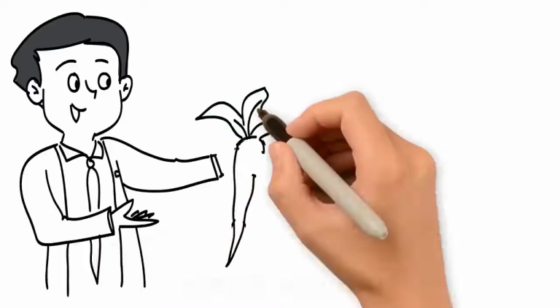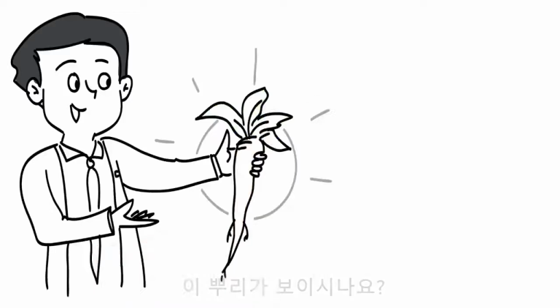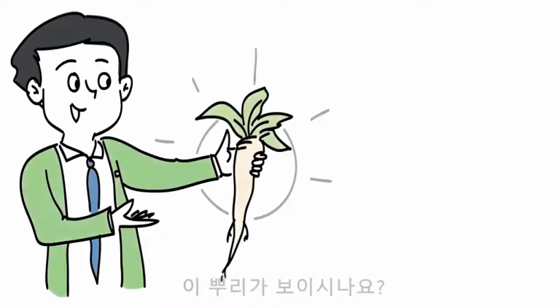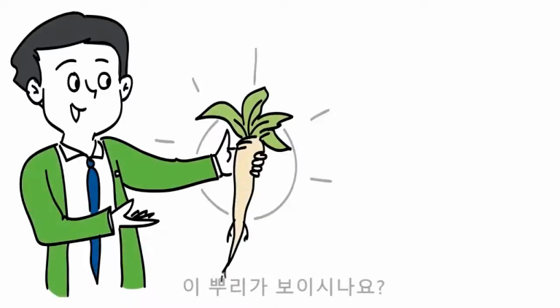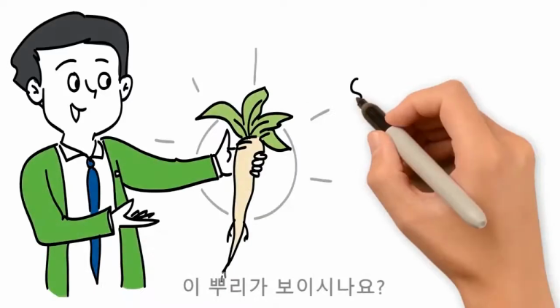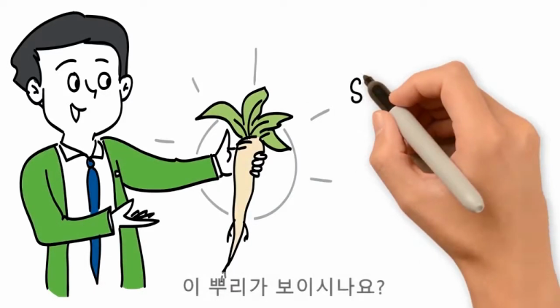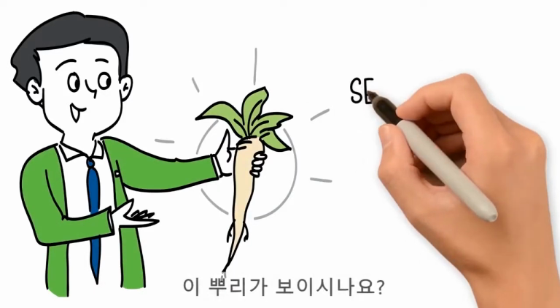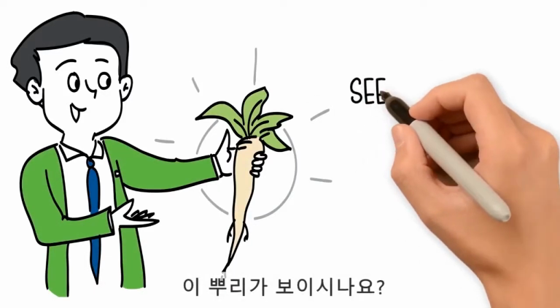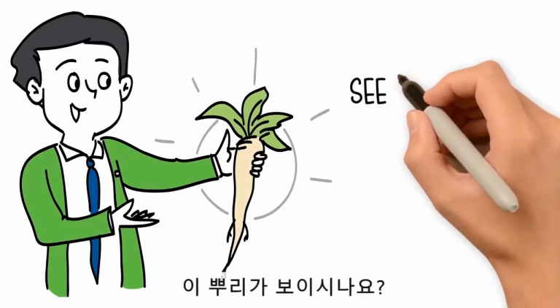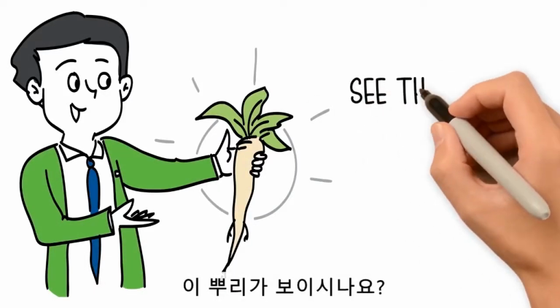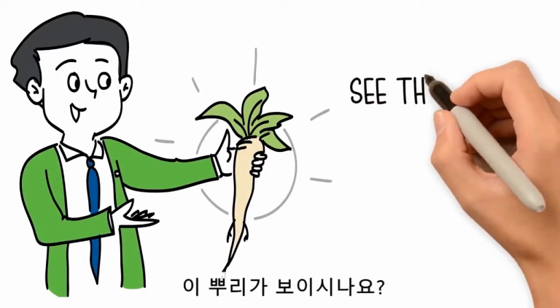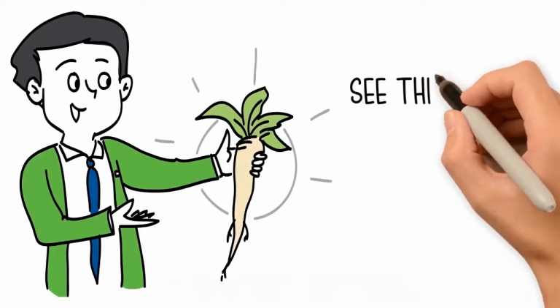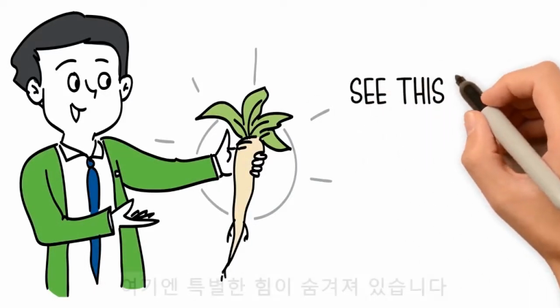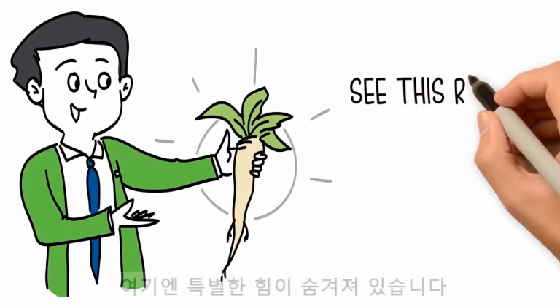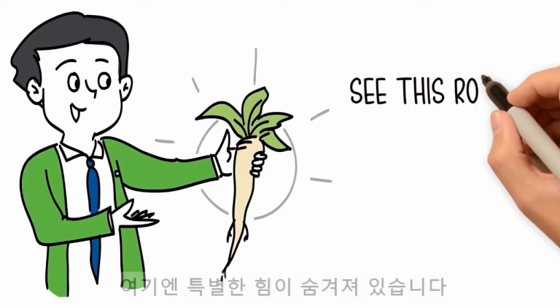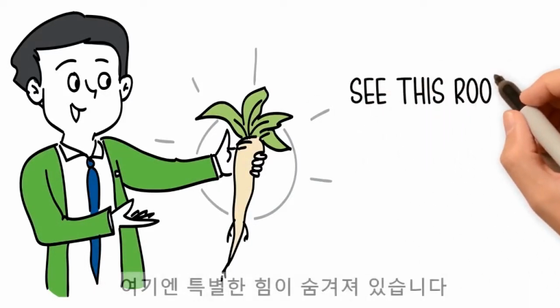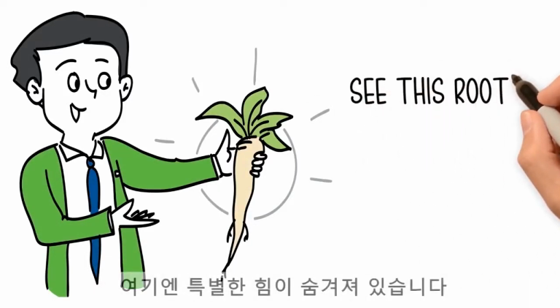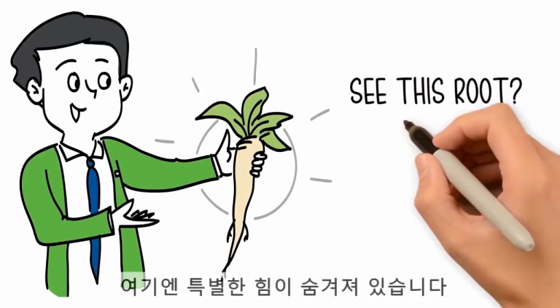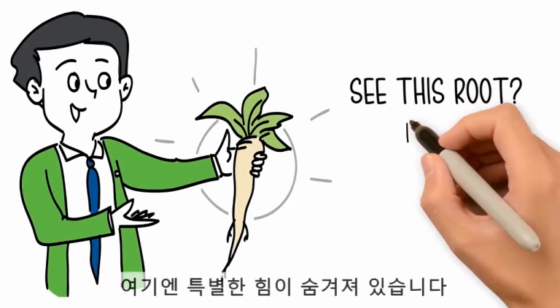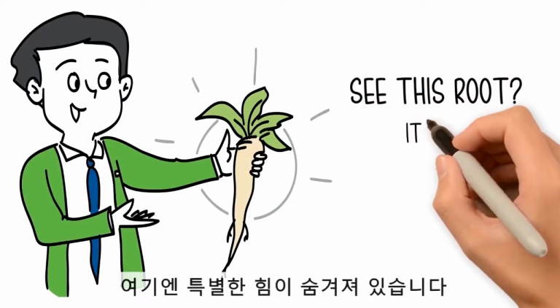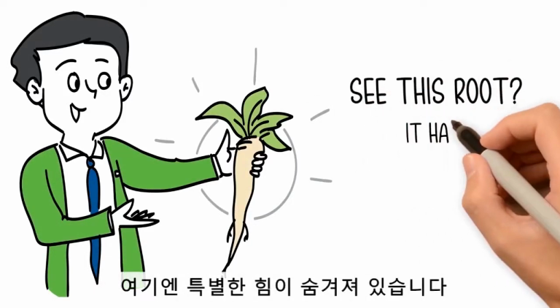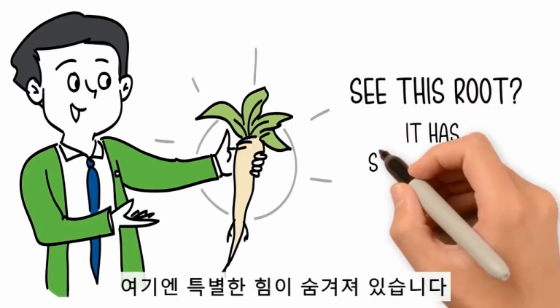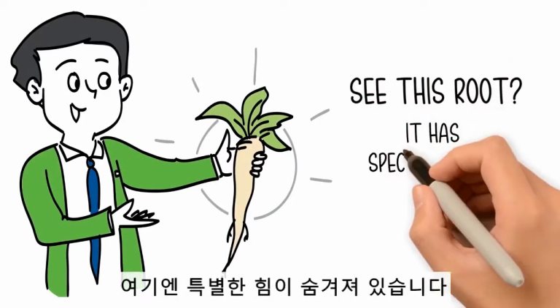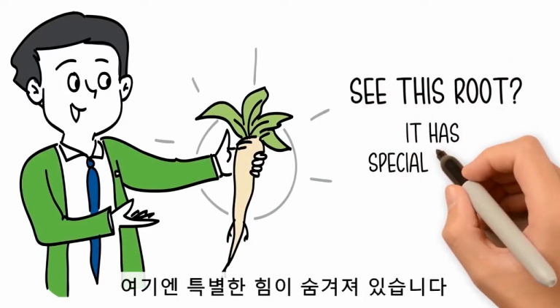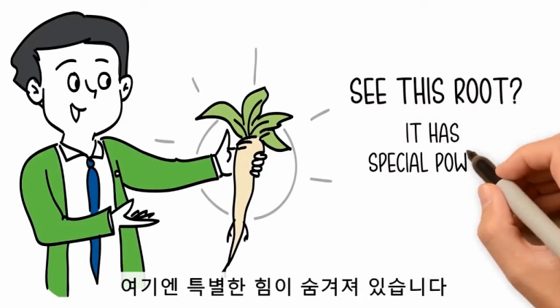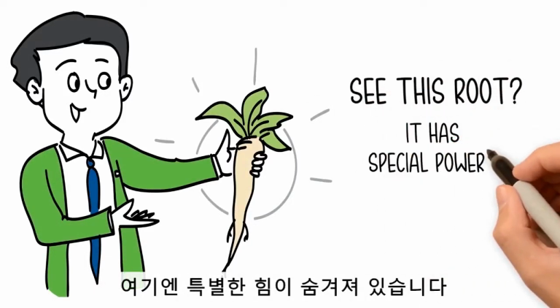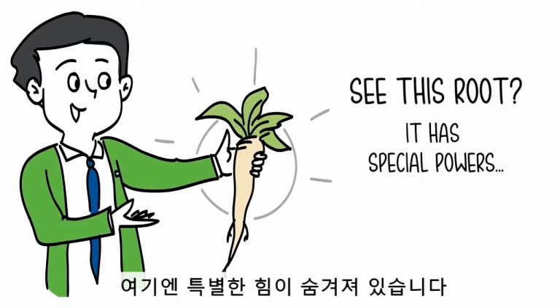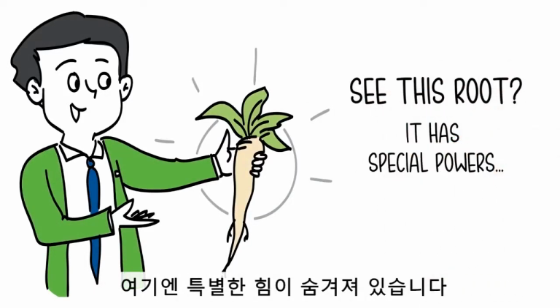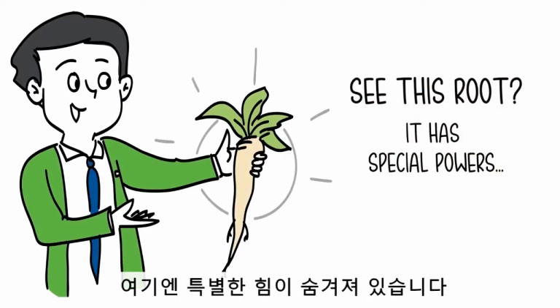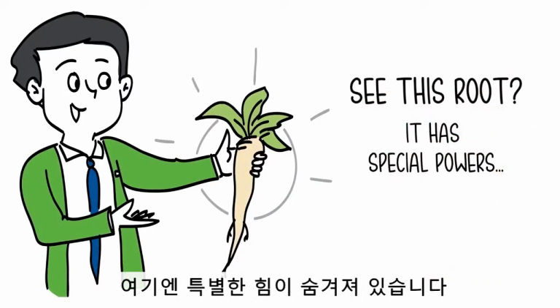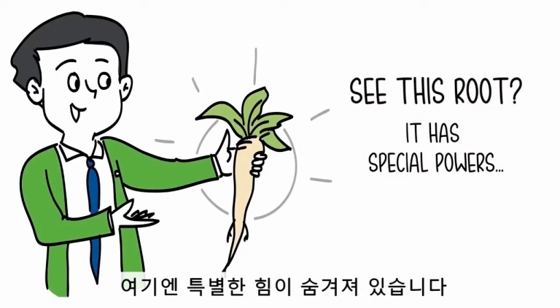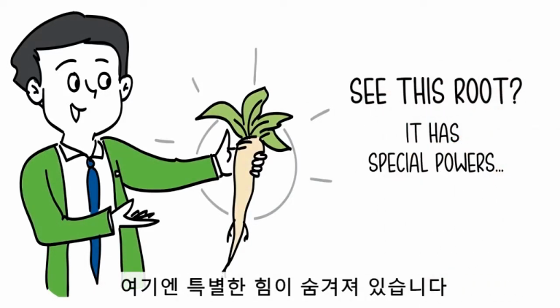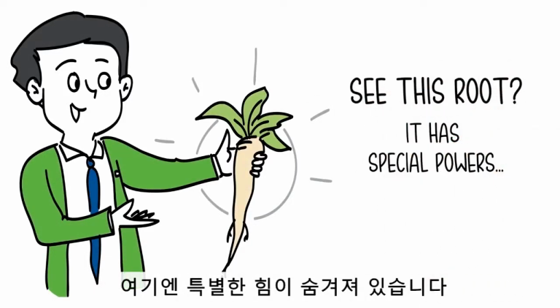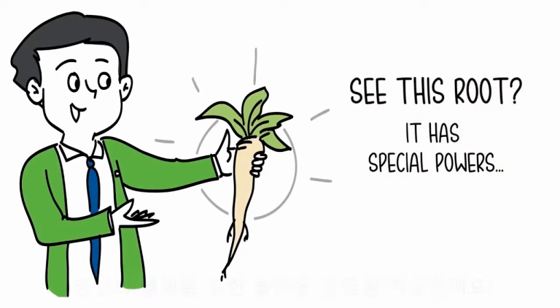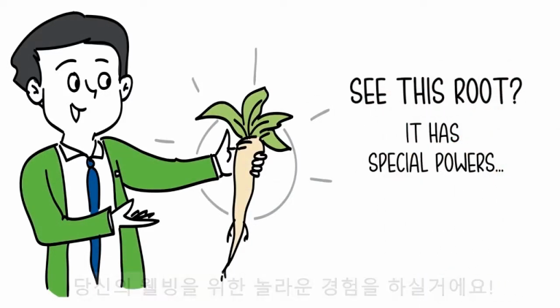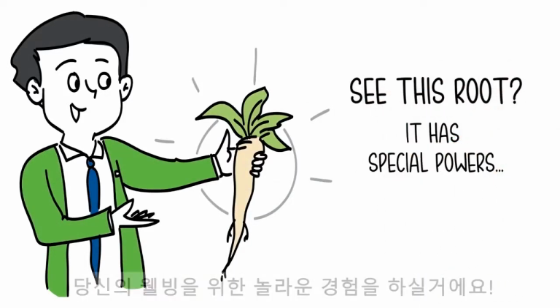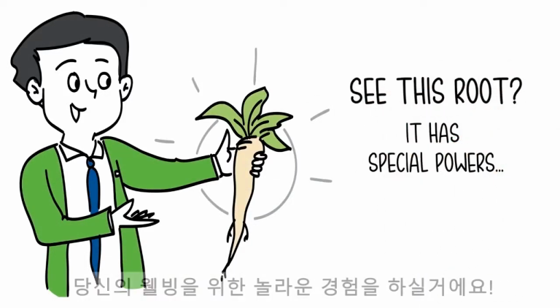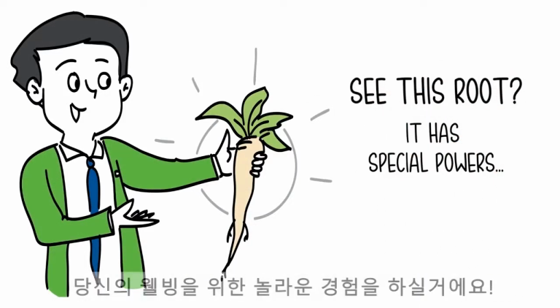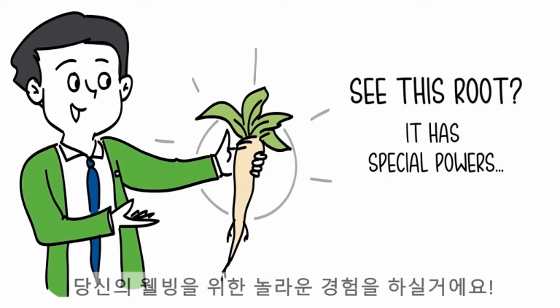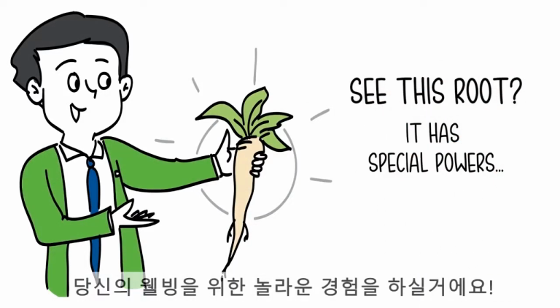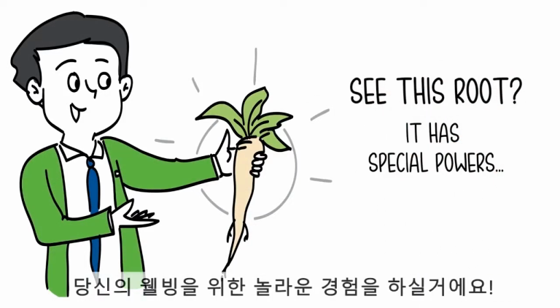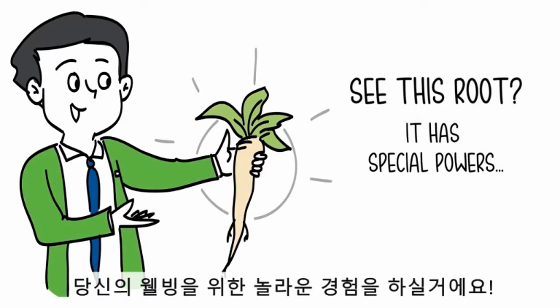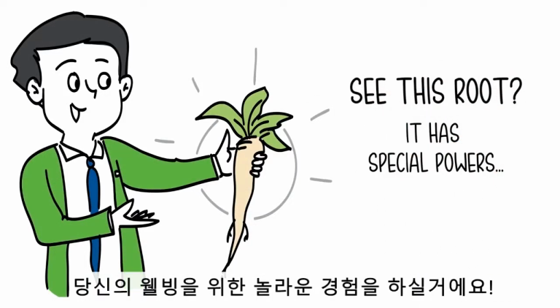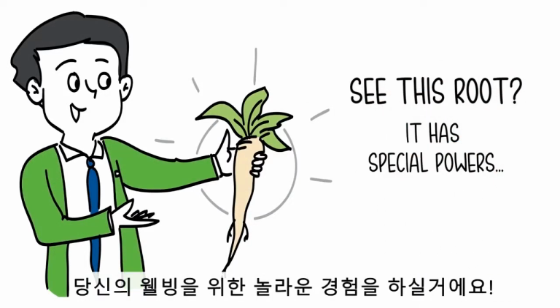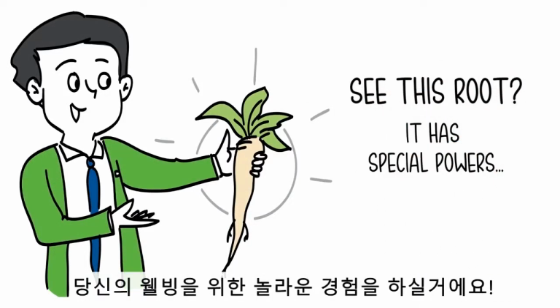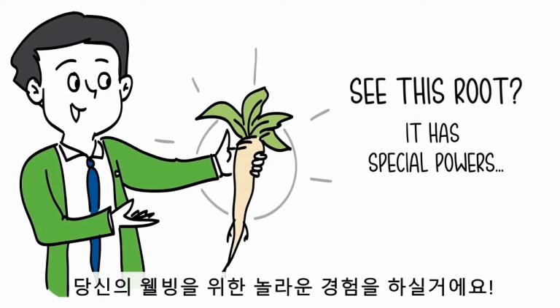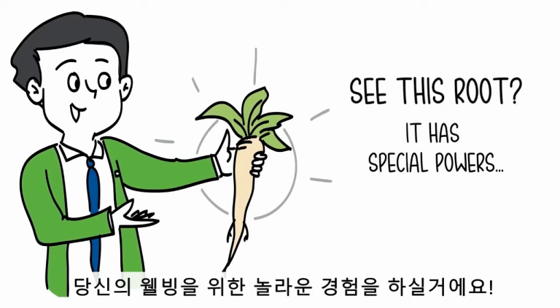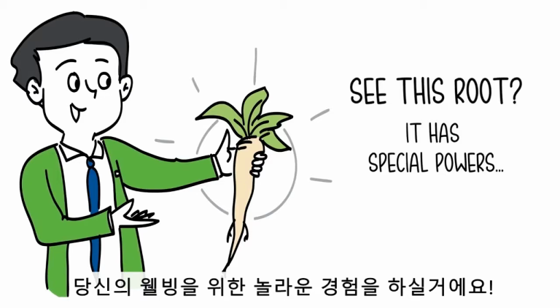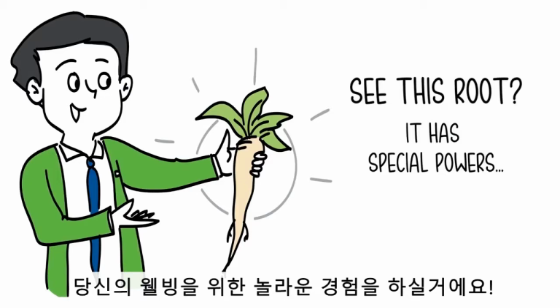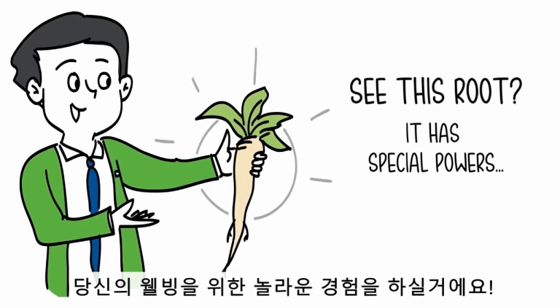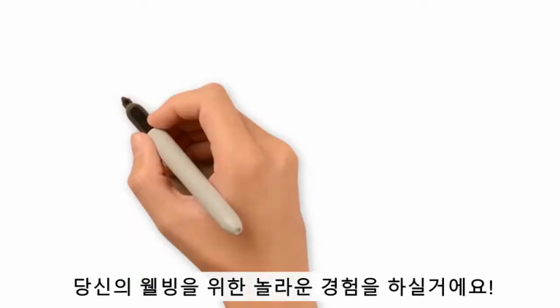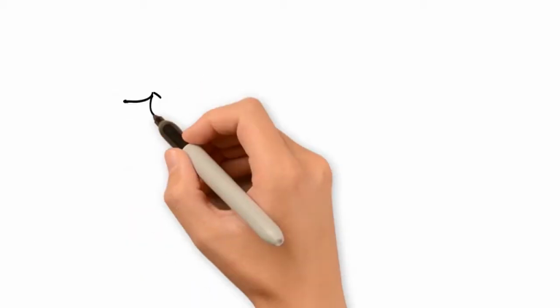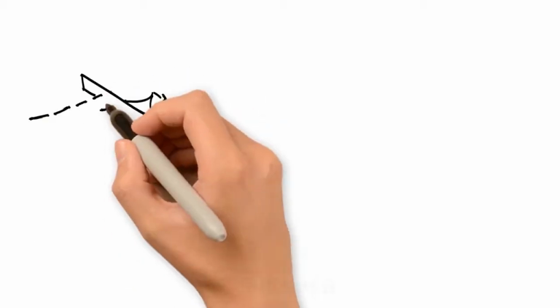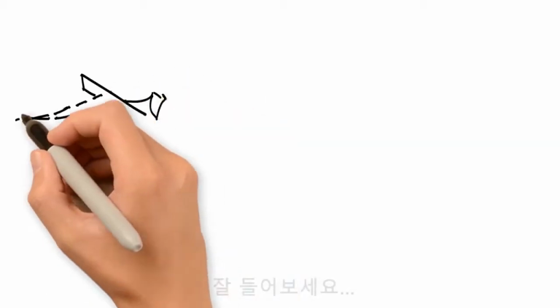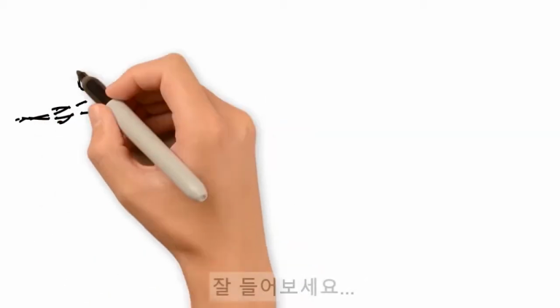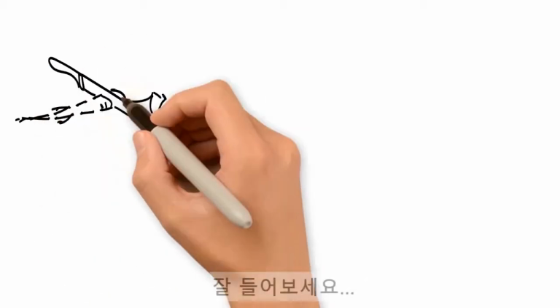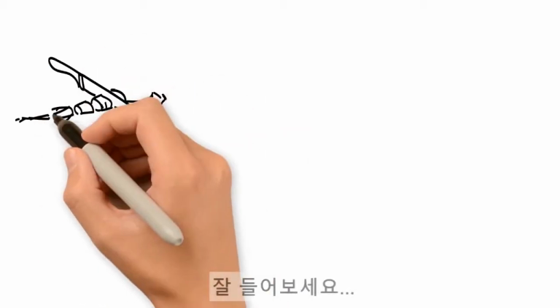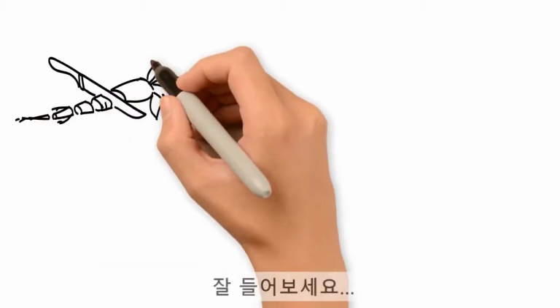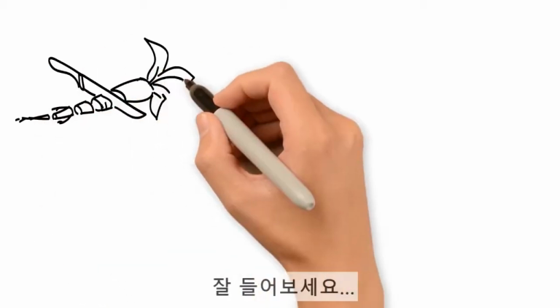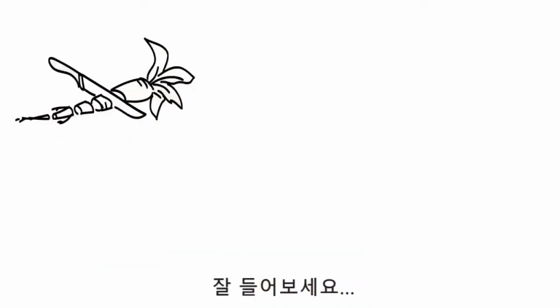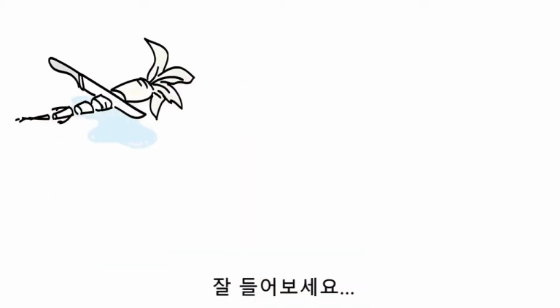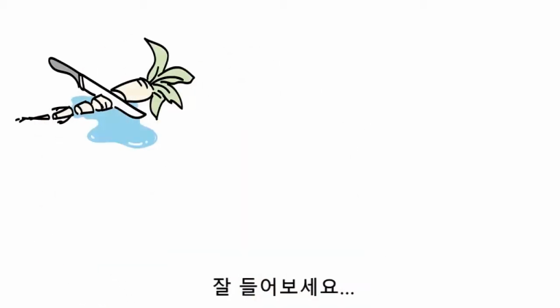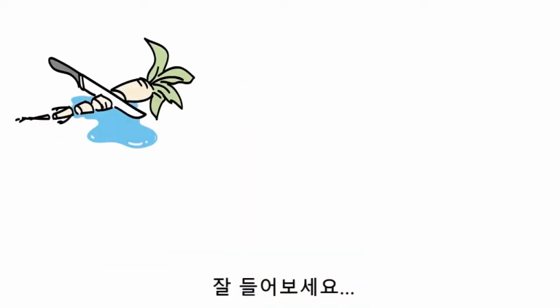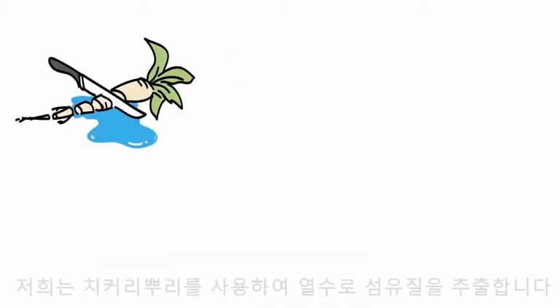See this root? It has special powers. It does wonders for your well-being. Here's why.